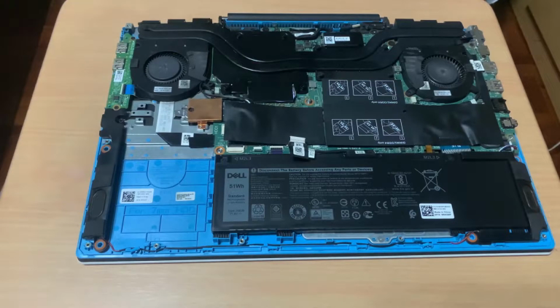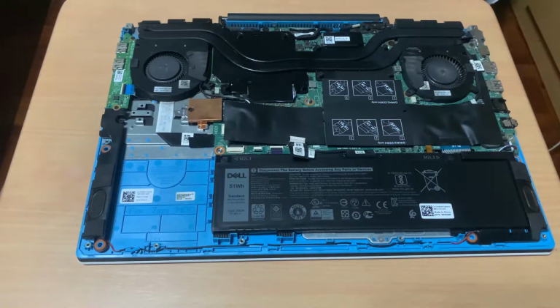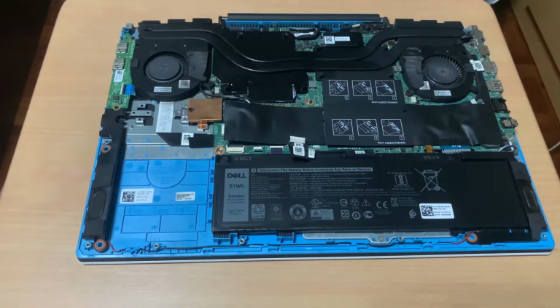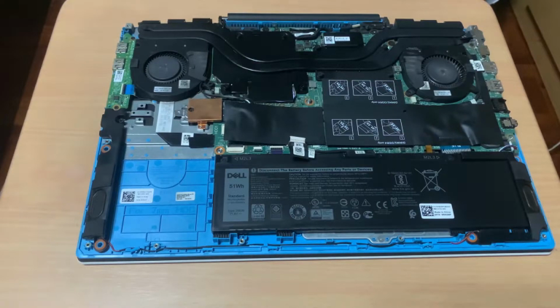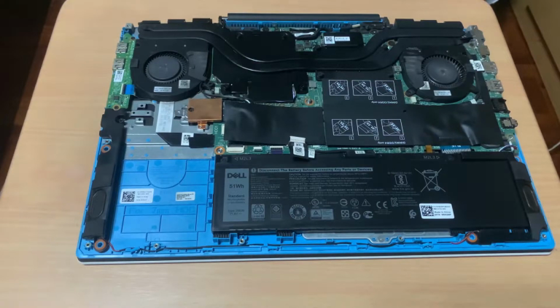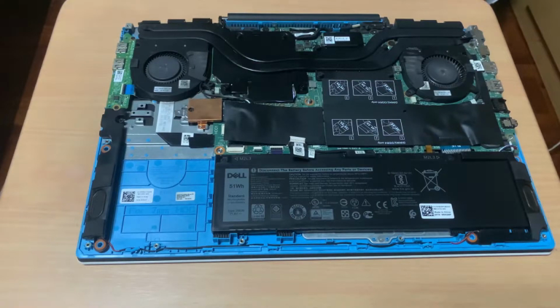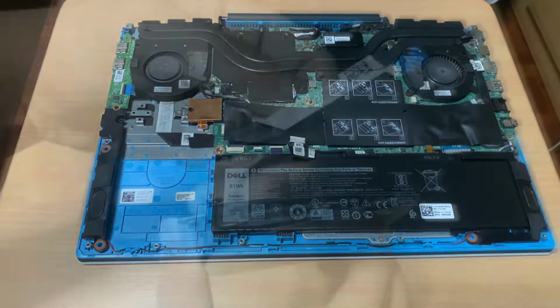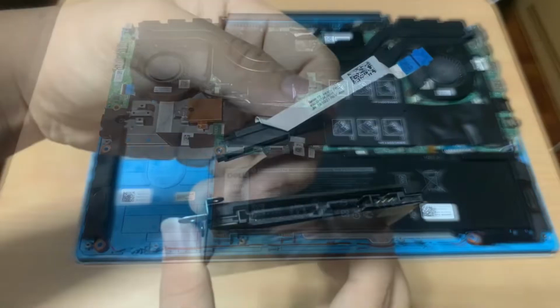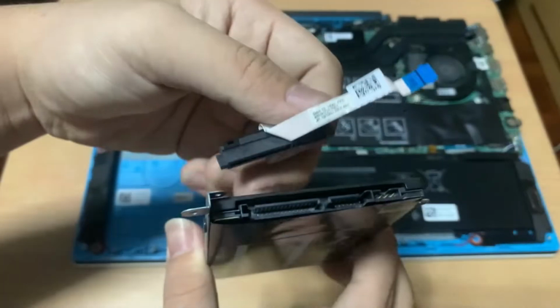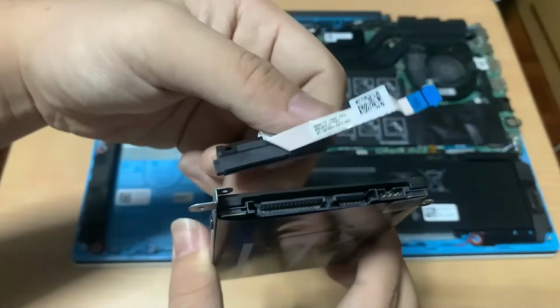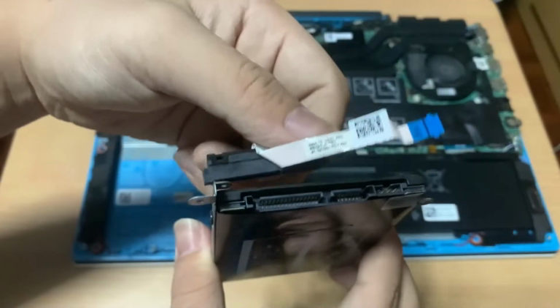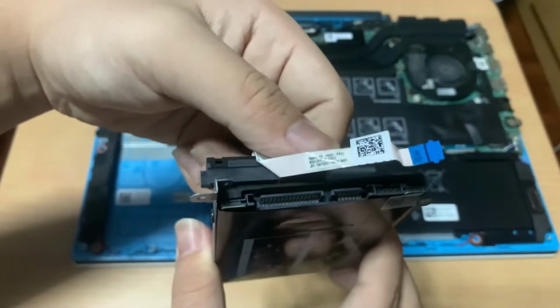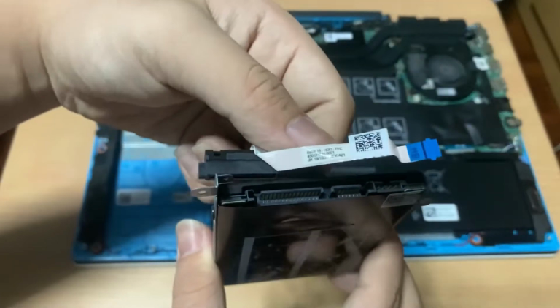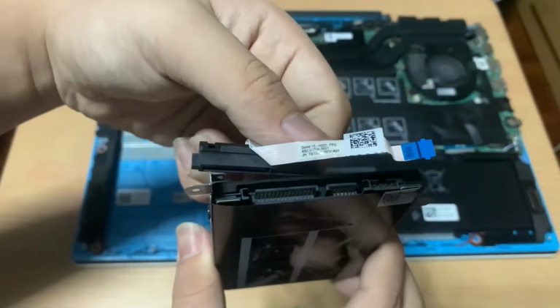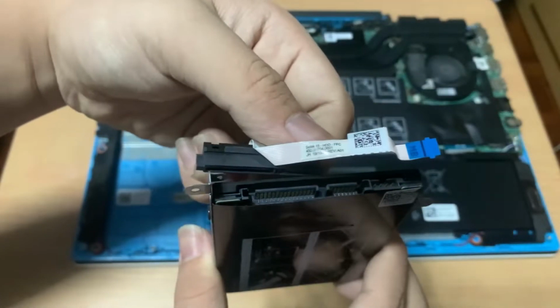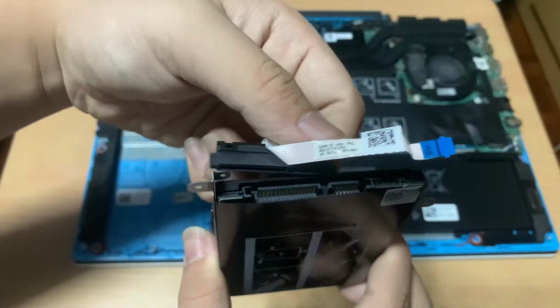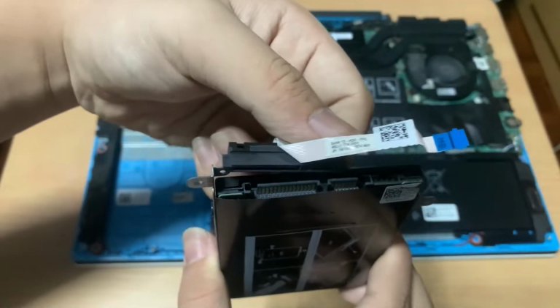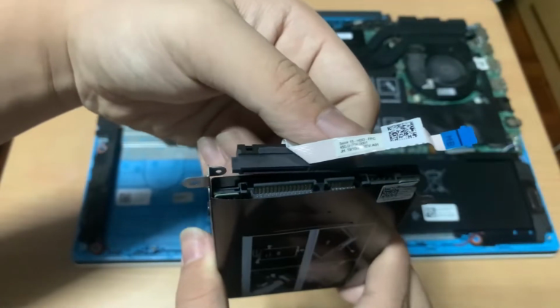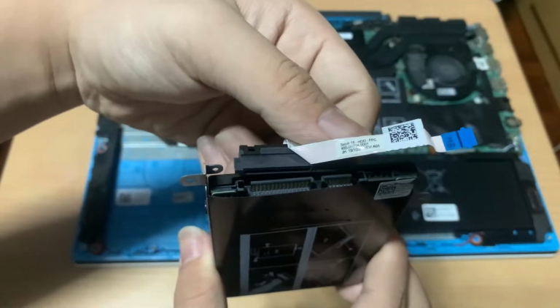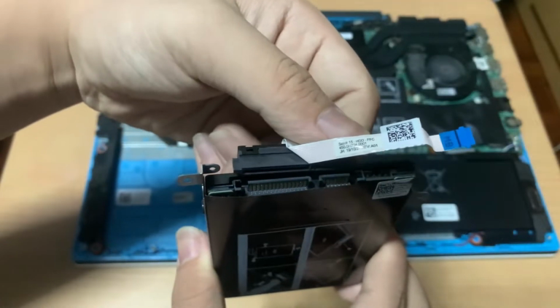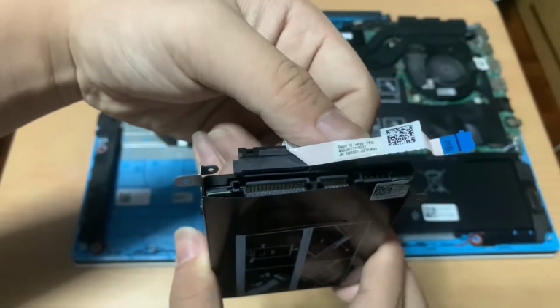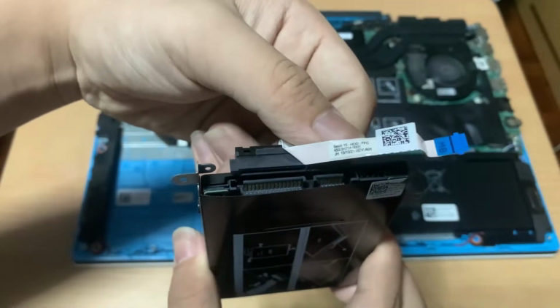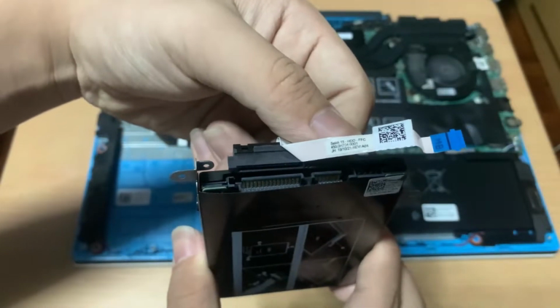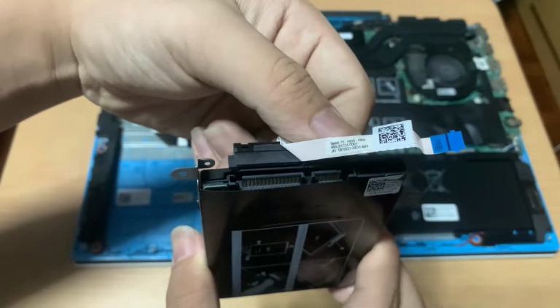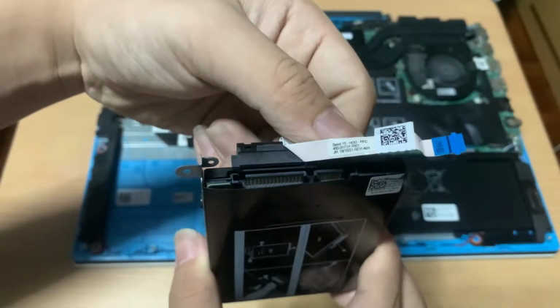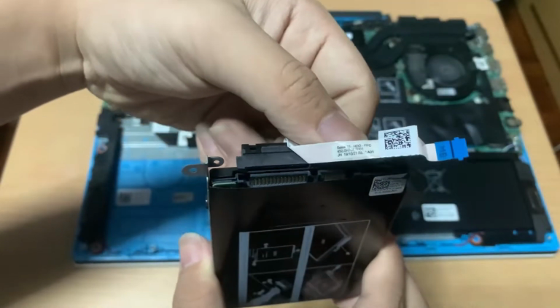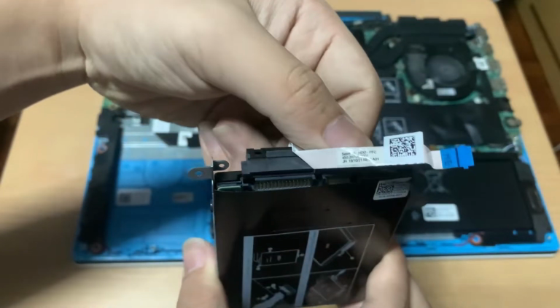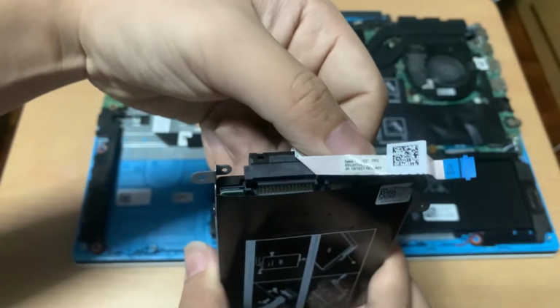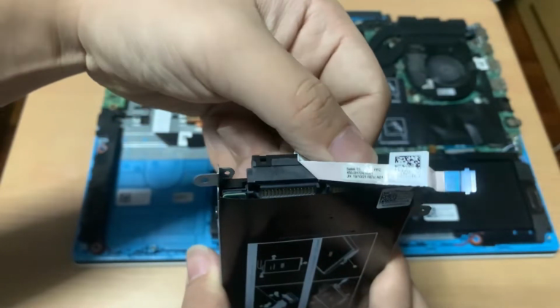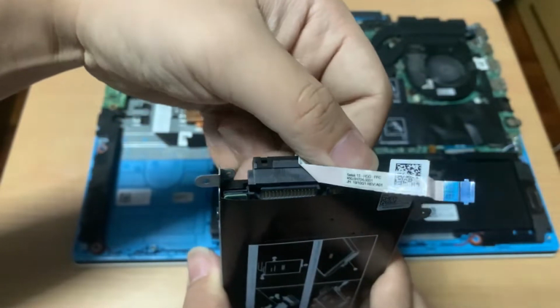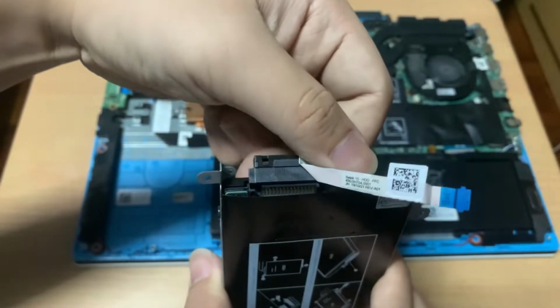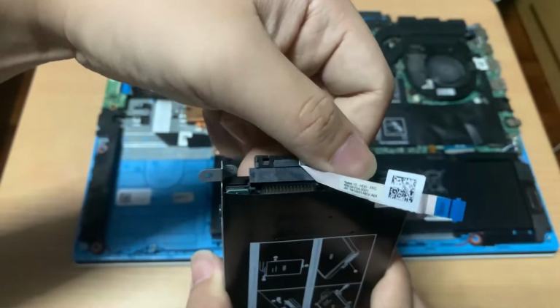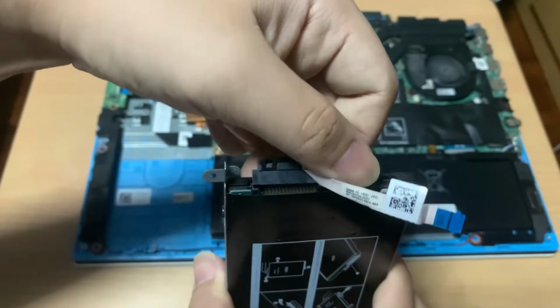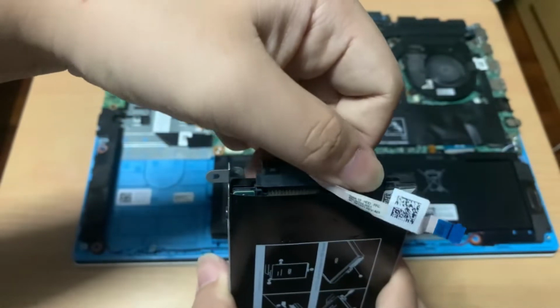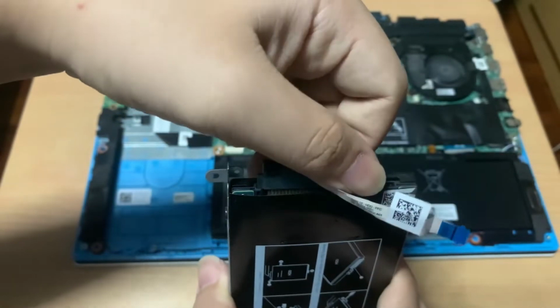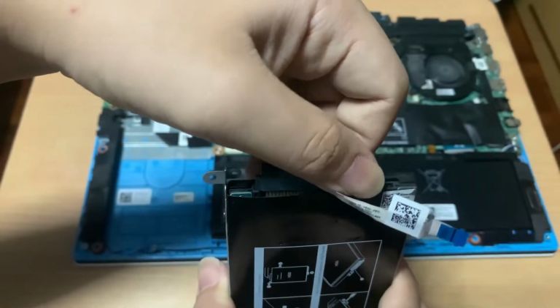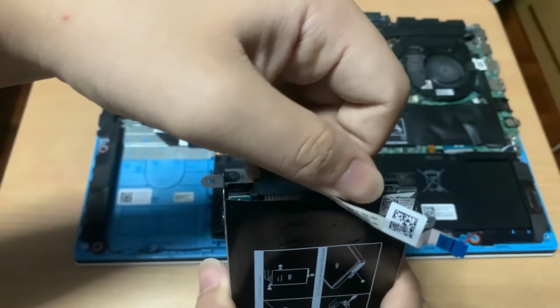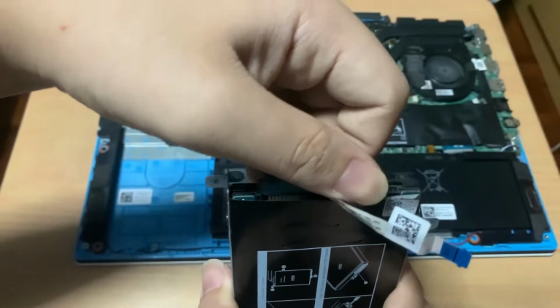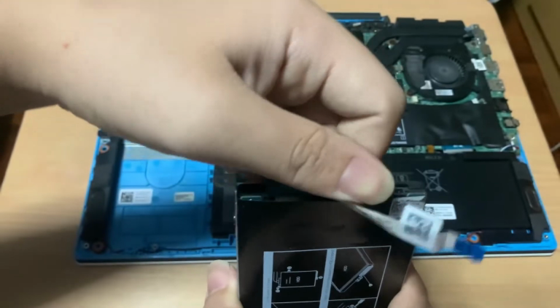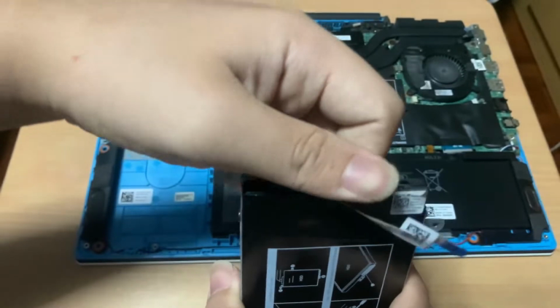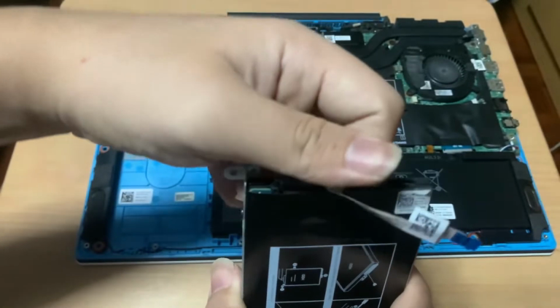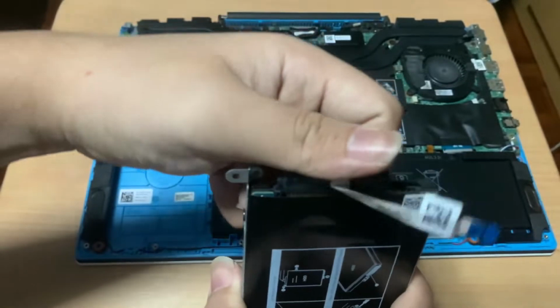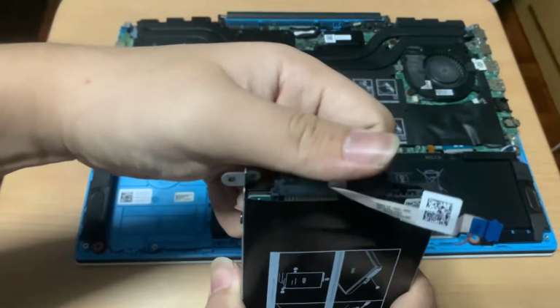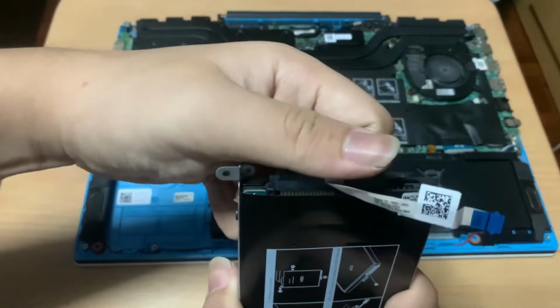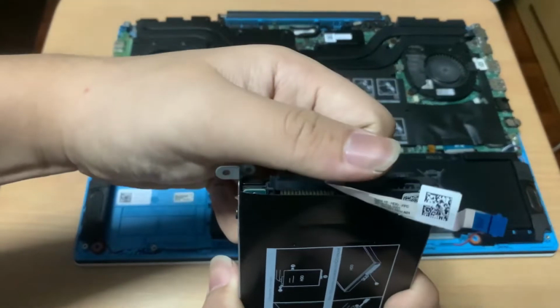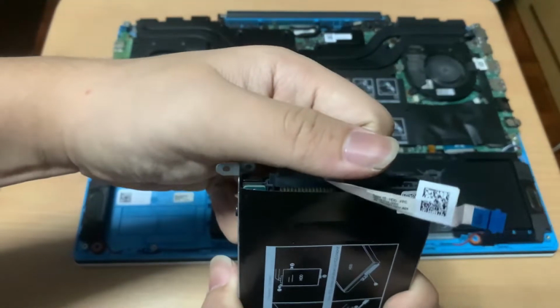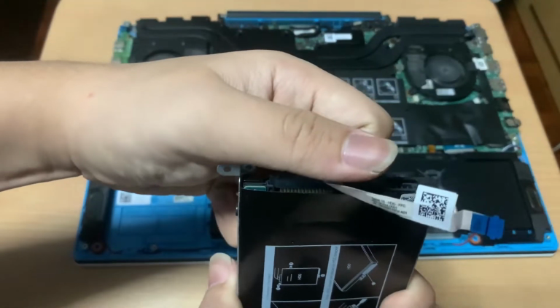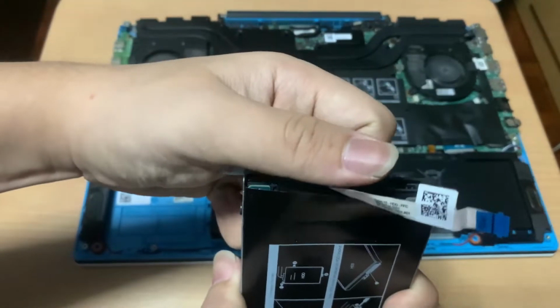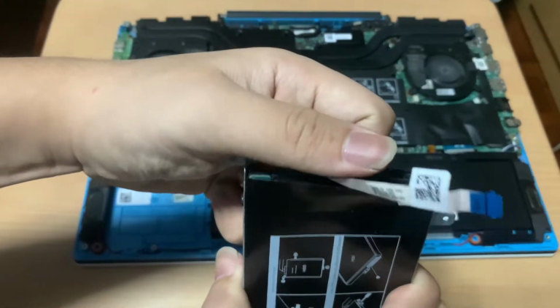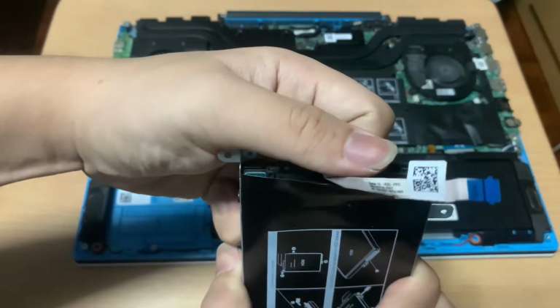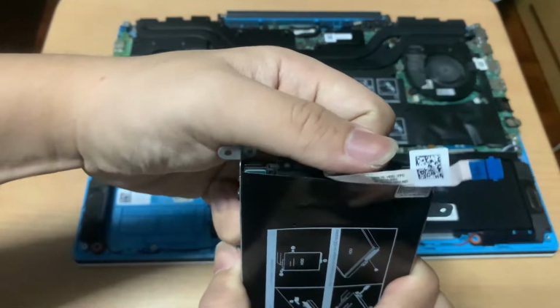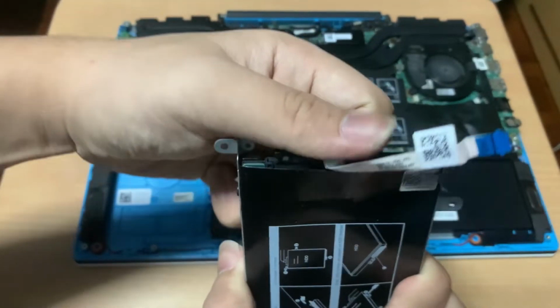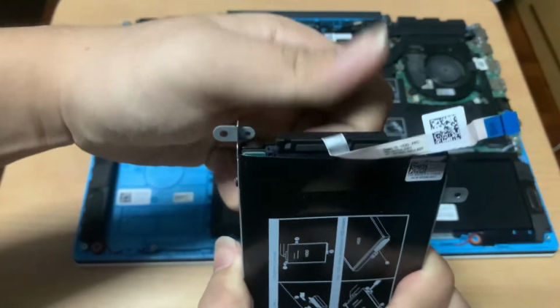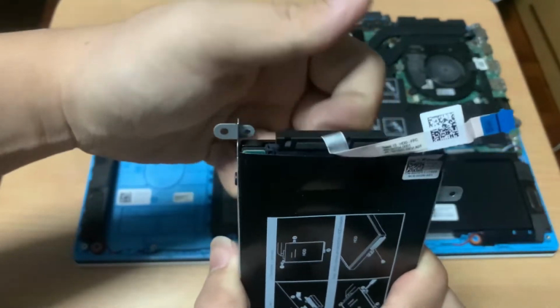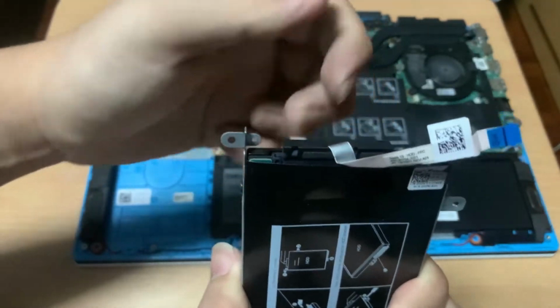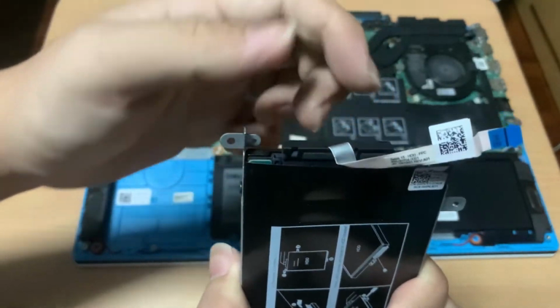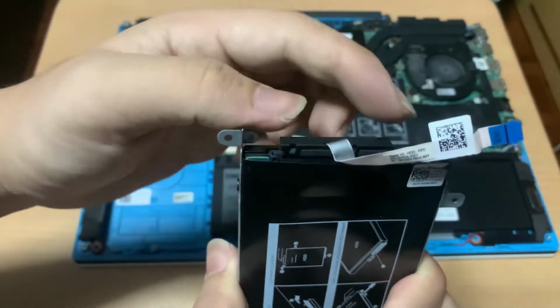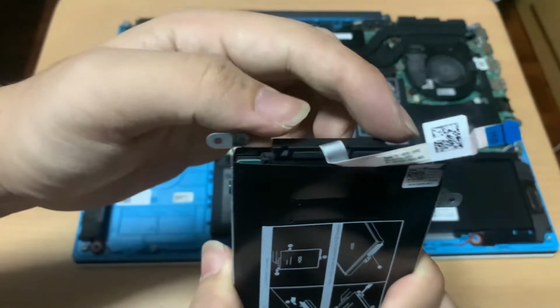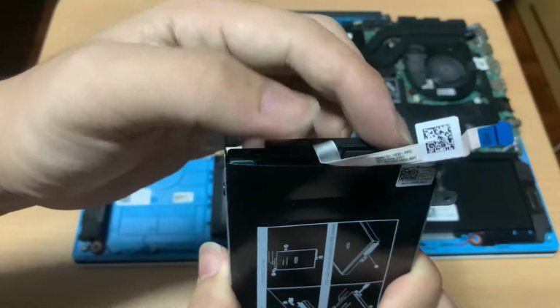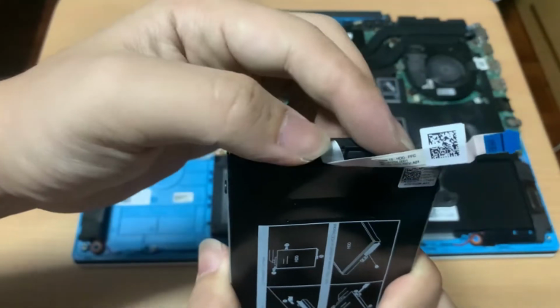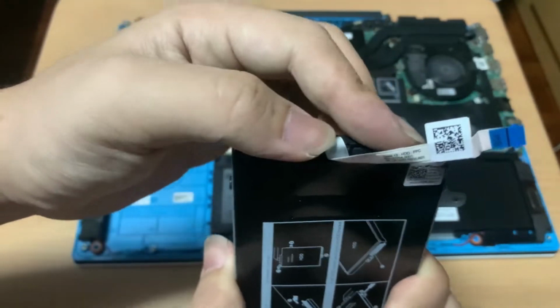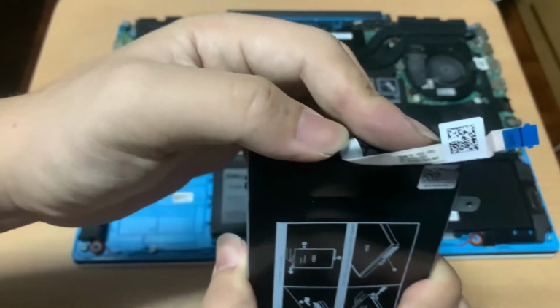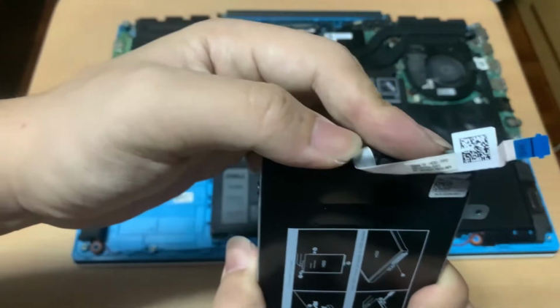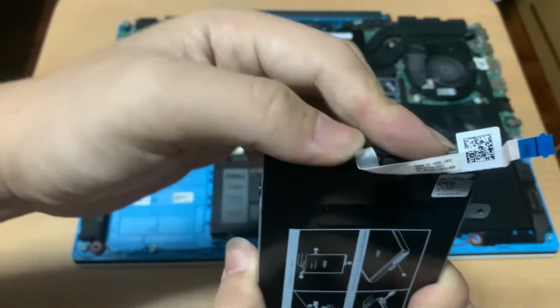Then, on your new SATA hard drive or SSD, you can simply plug the SATA connector again.